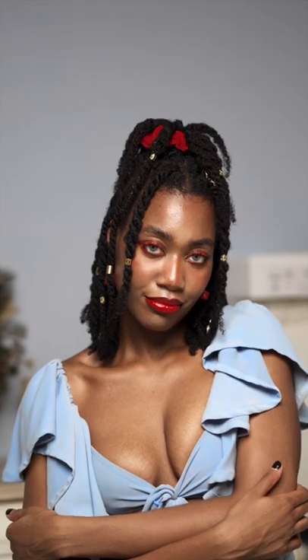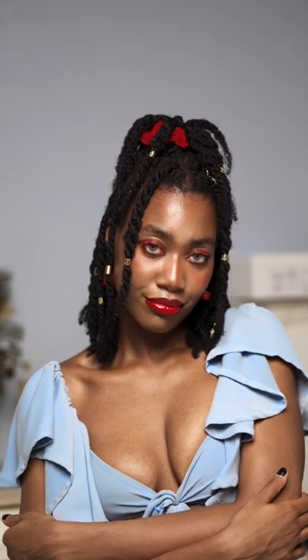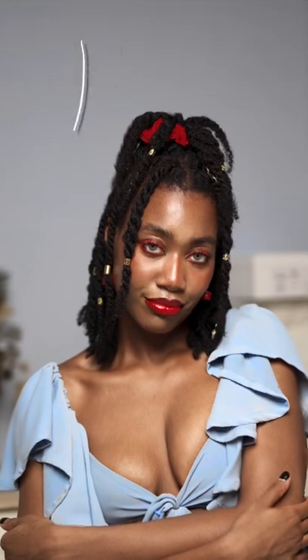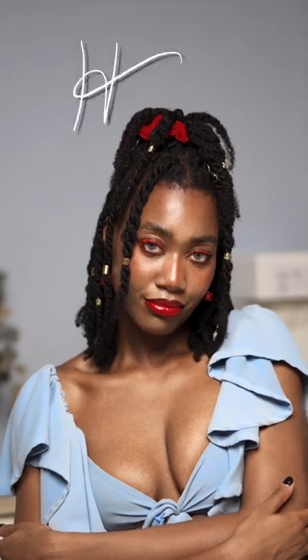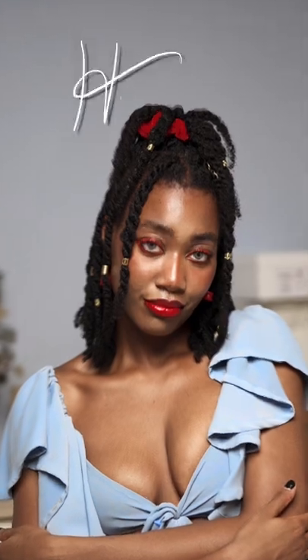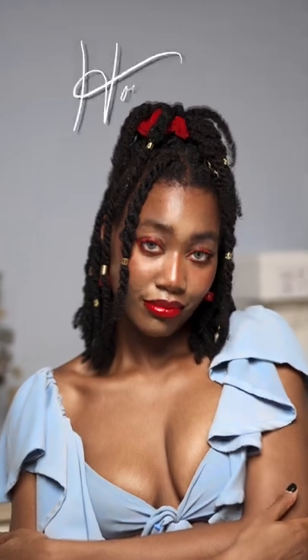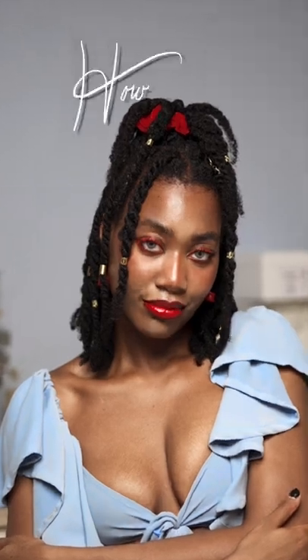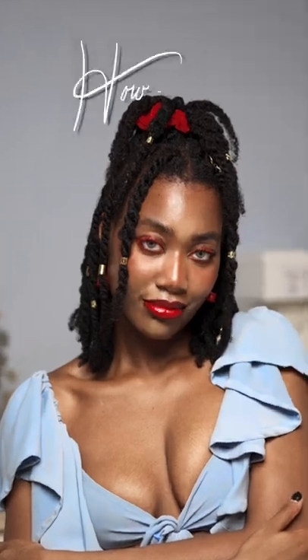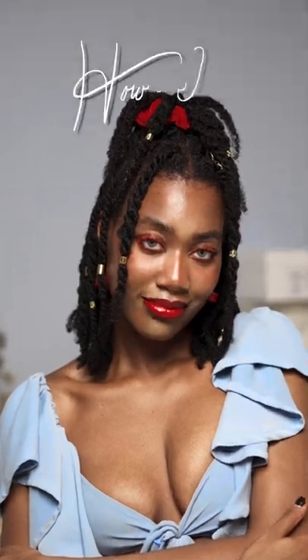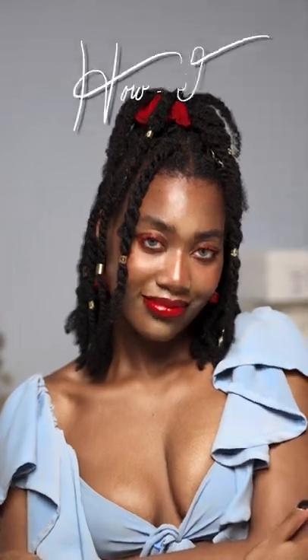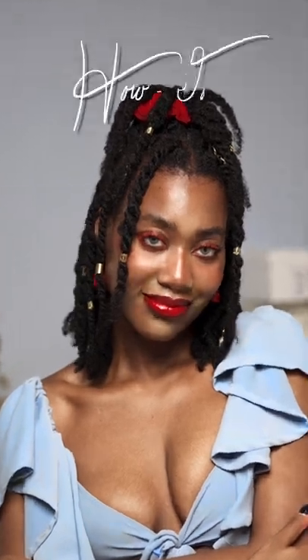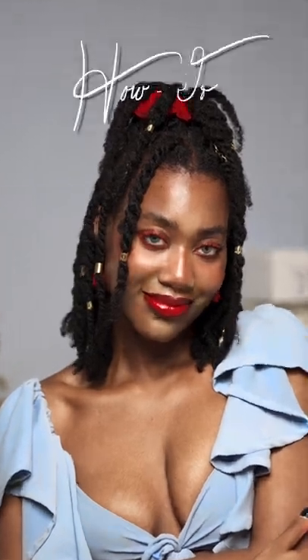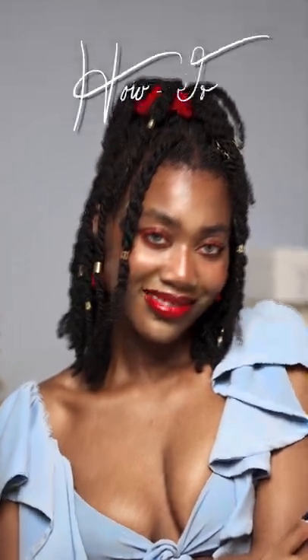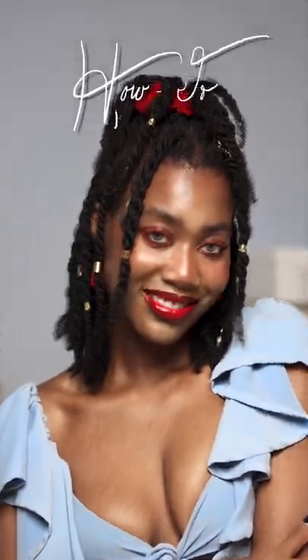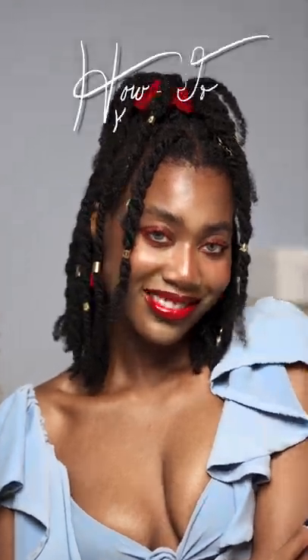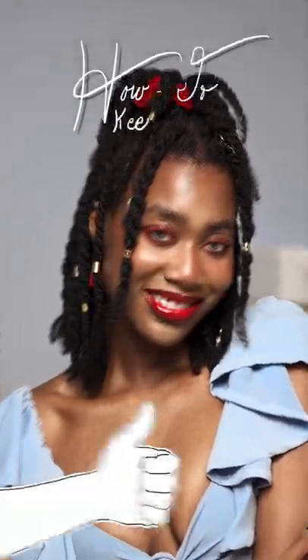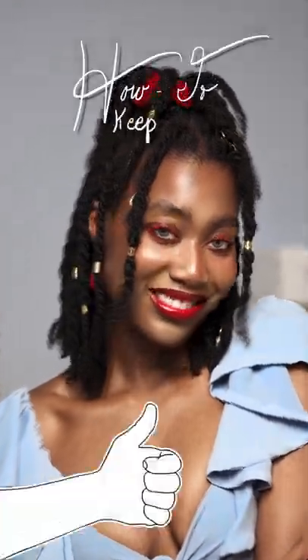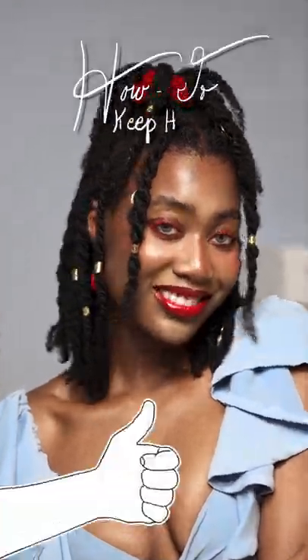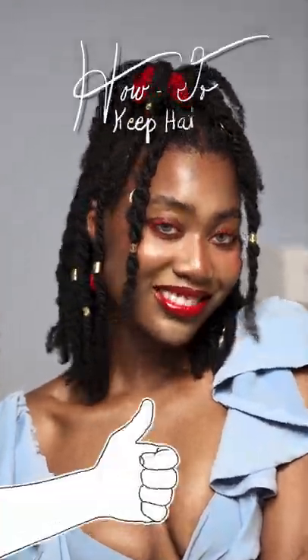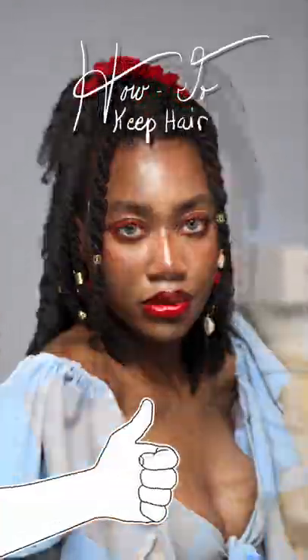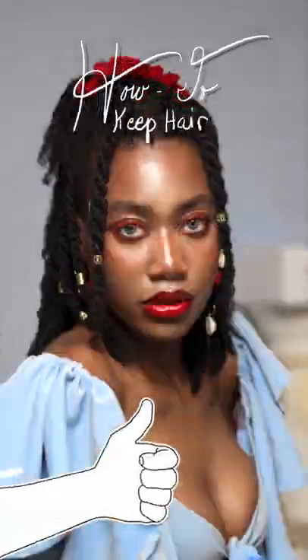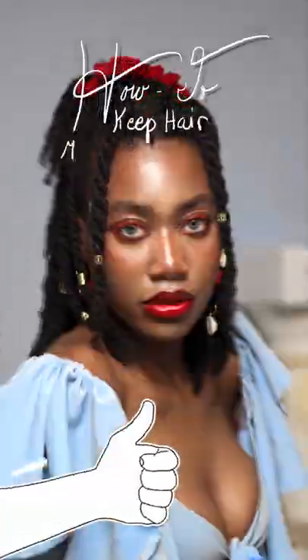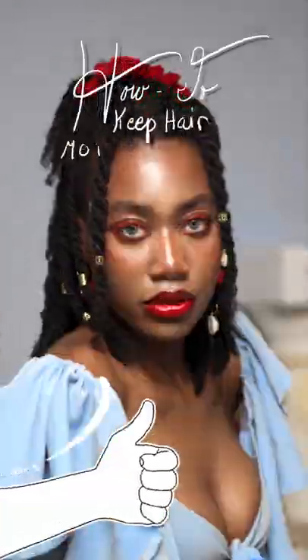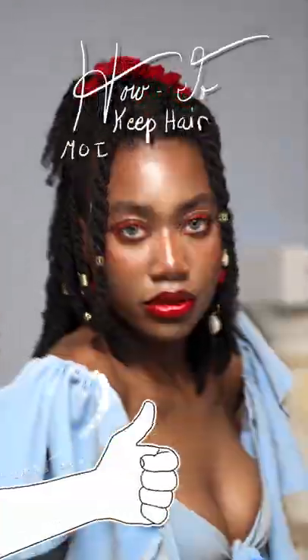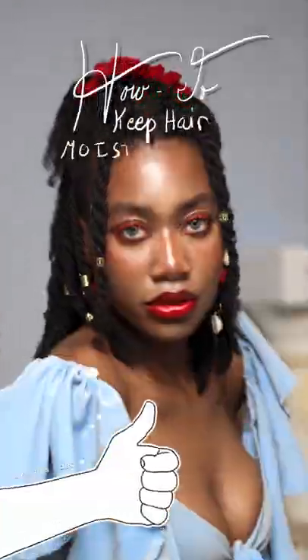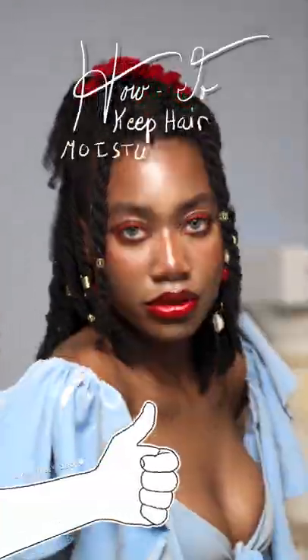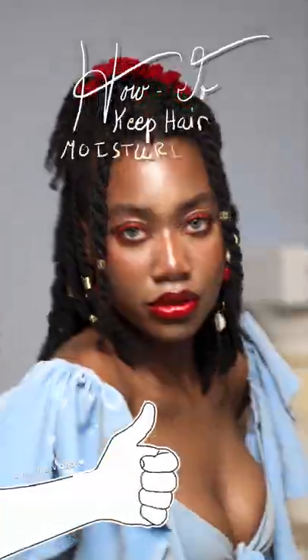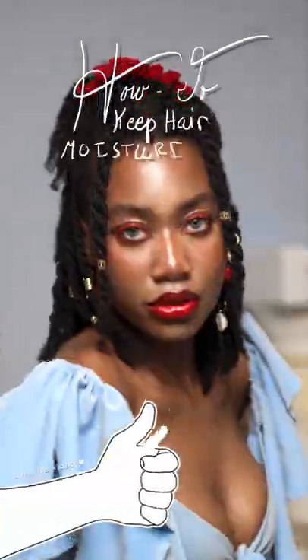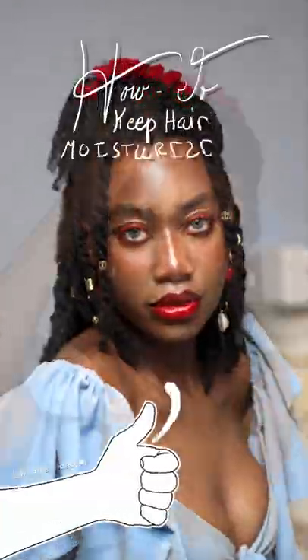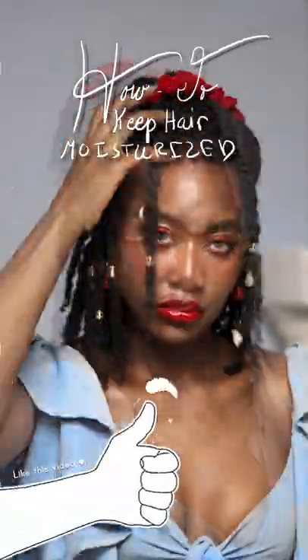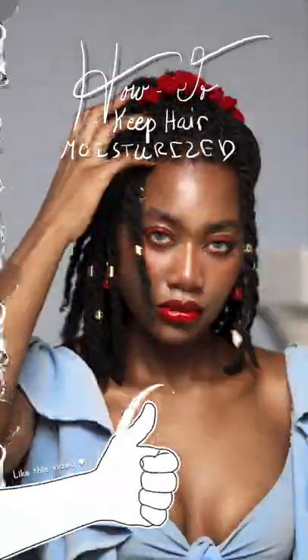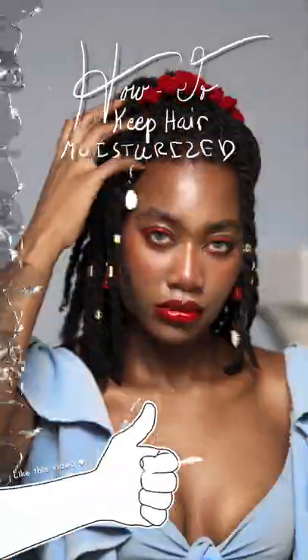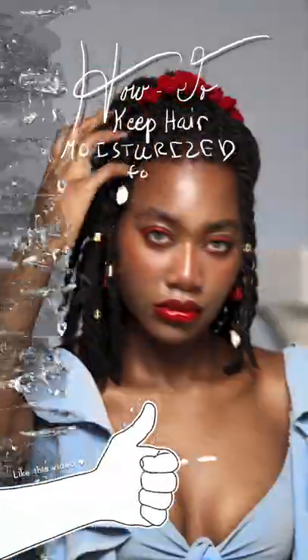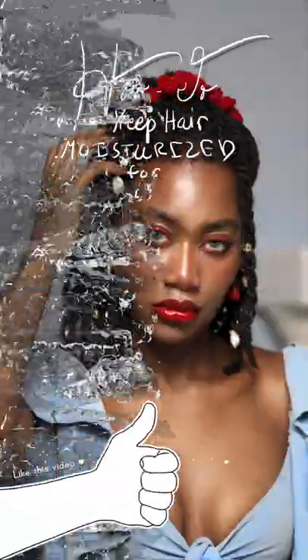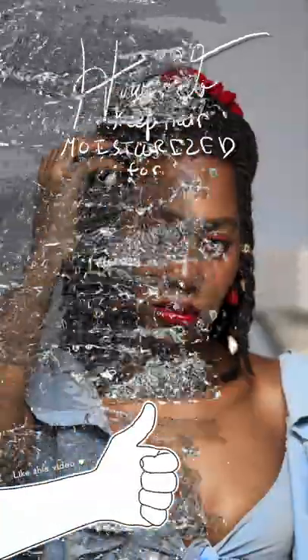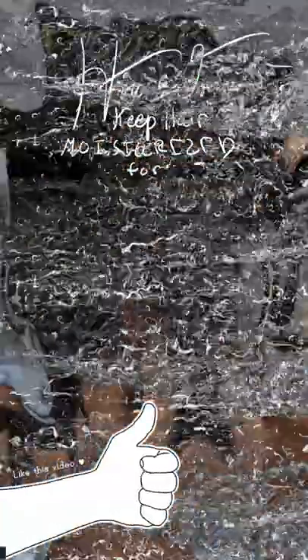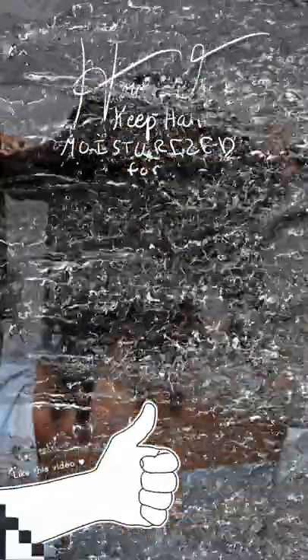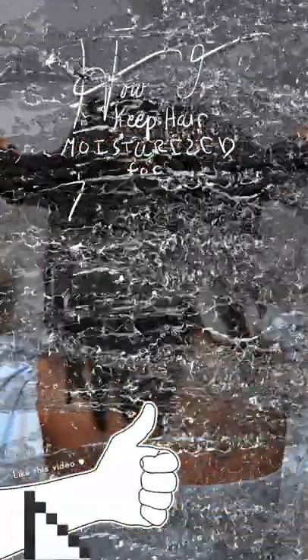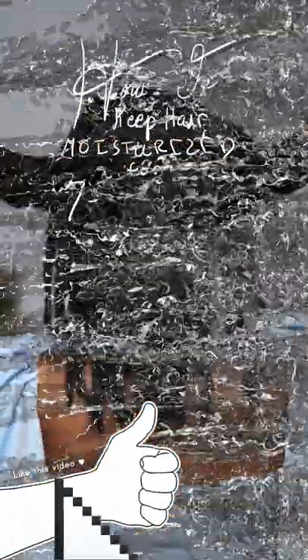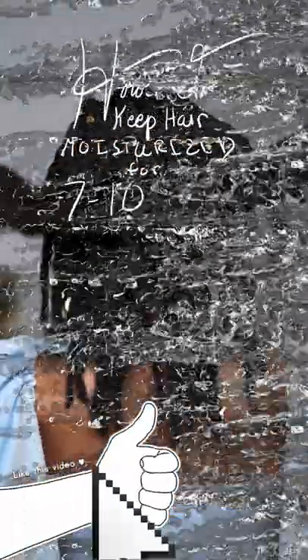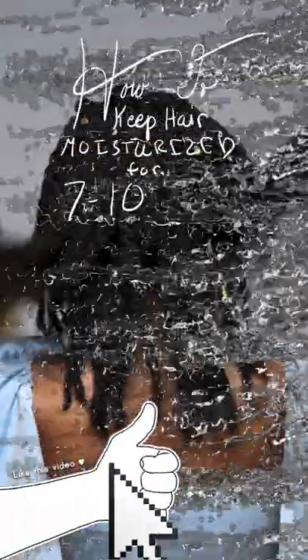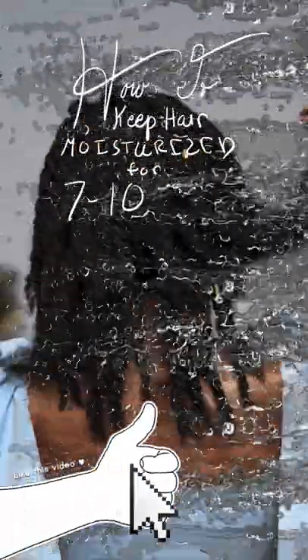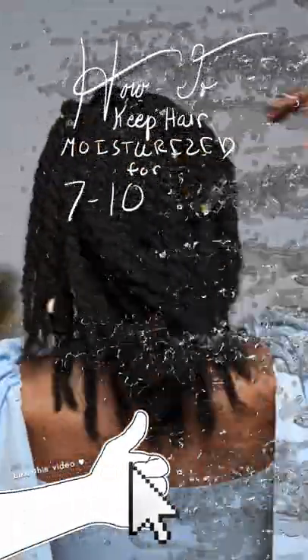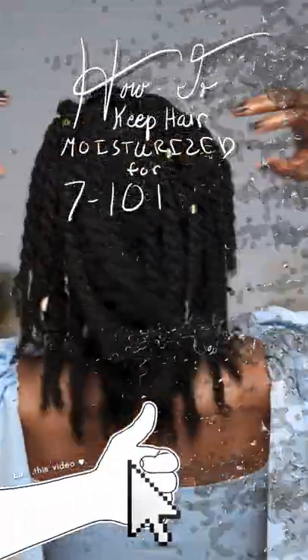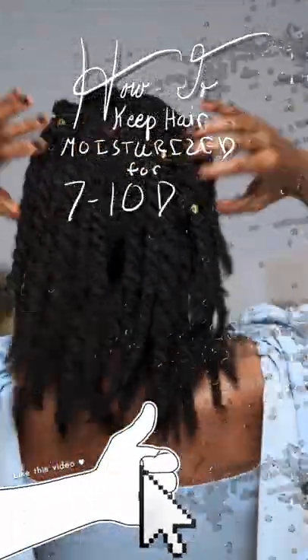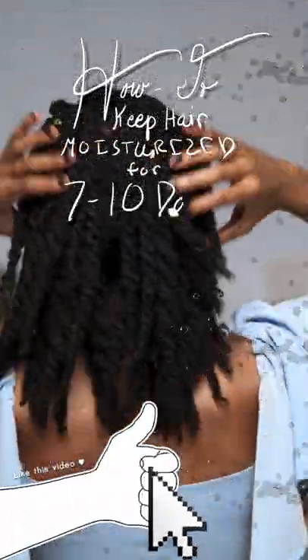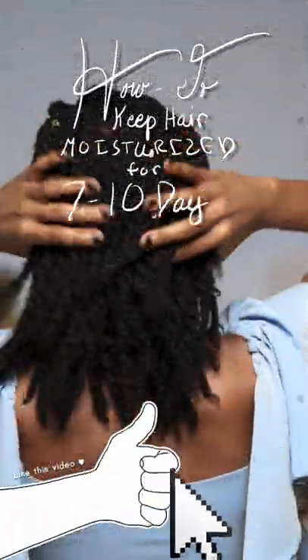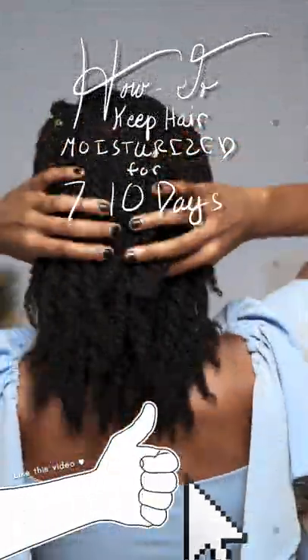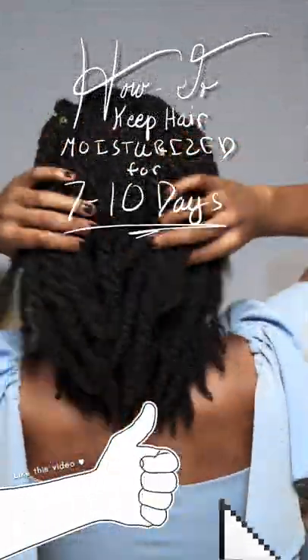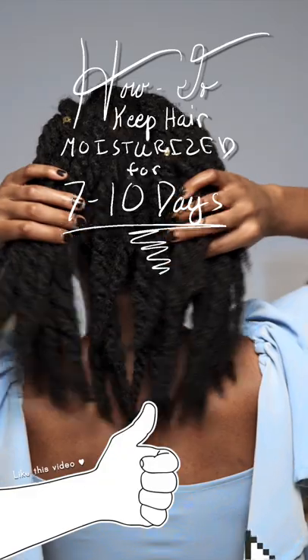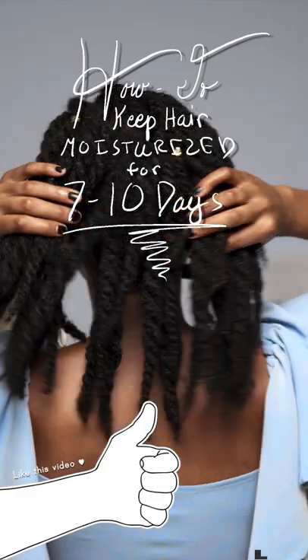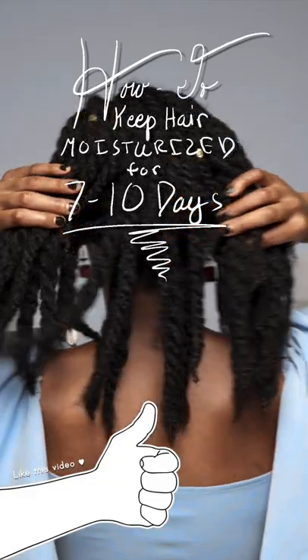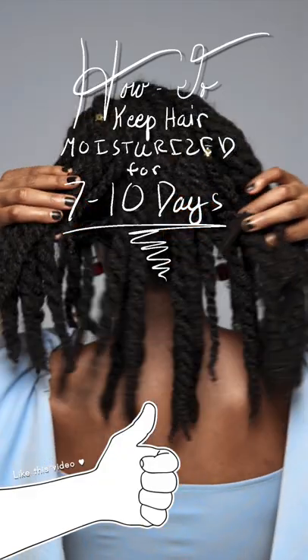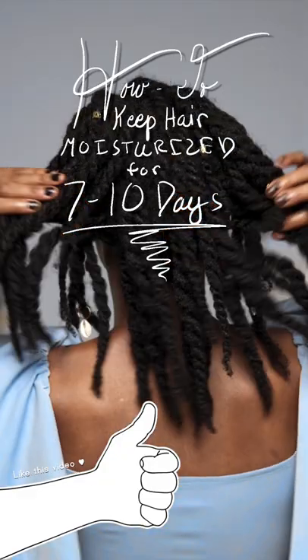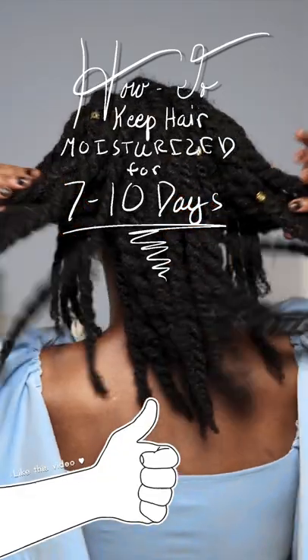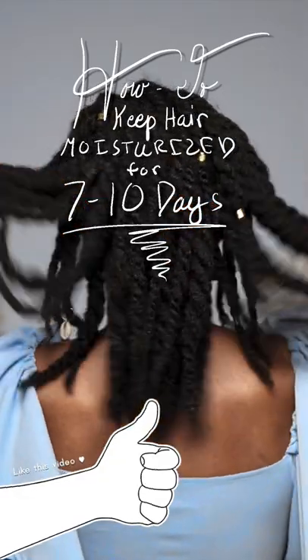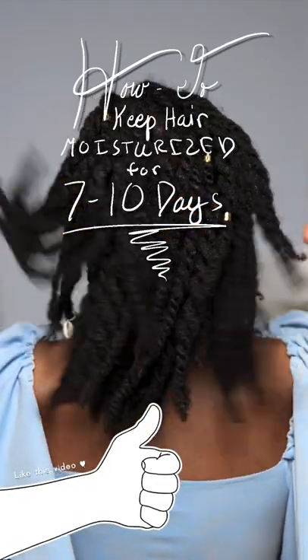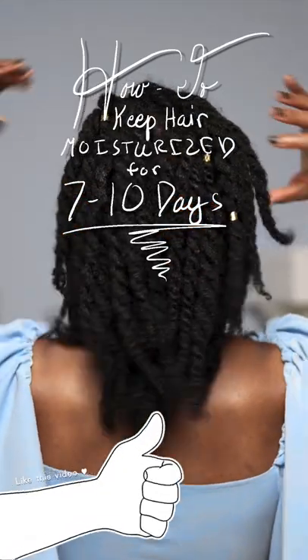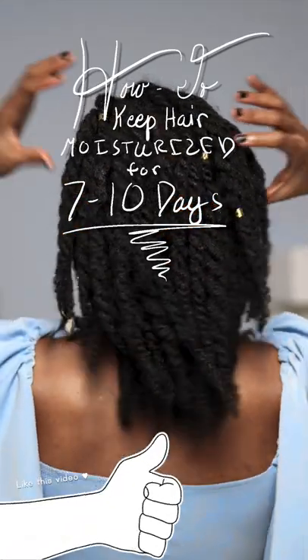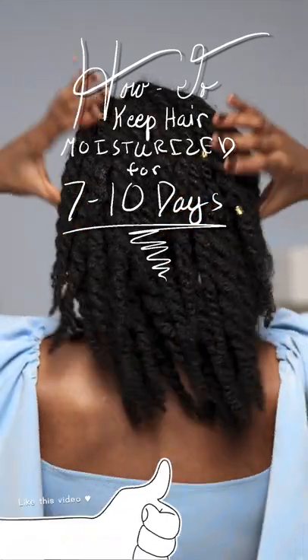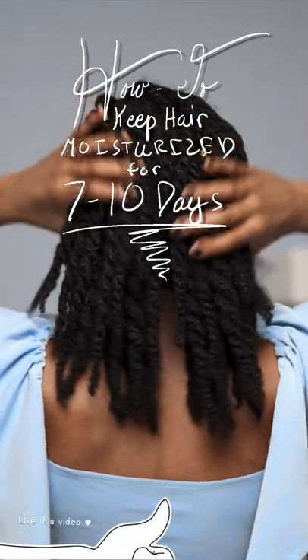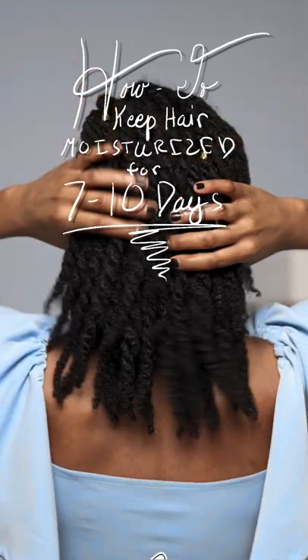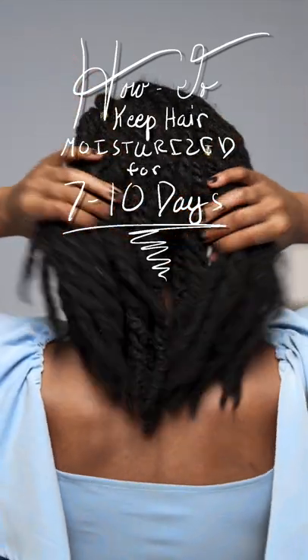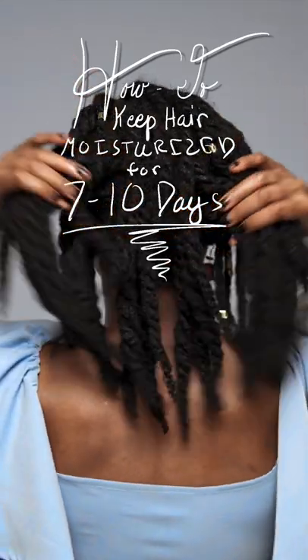Hey y'all, so today I'm going to show you how you can keep your hair moisturized for 7 to 10 days without re-moisturizing.